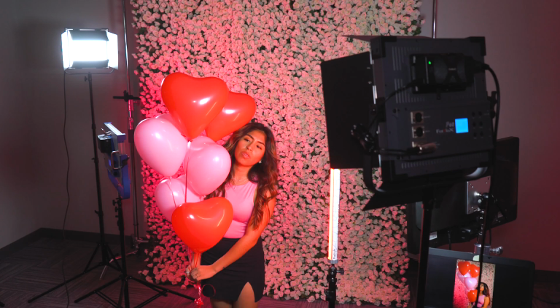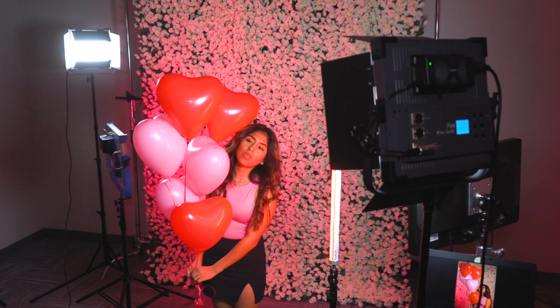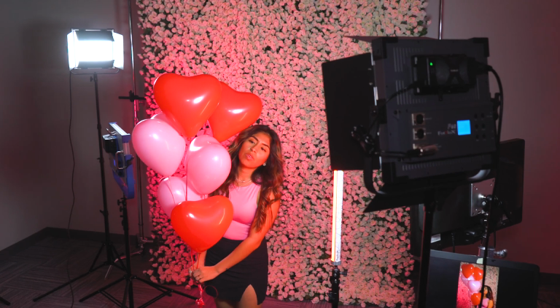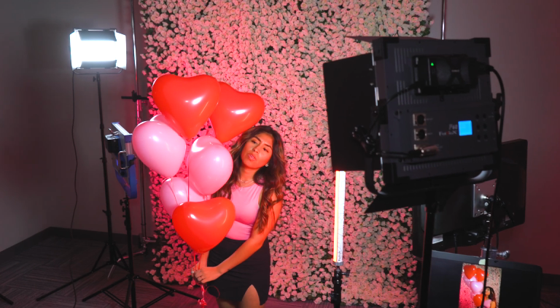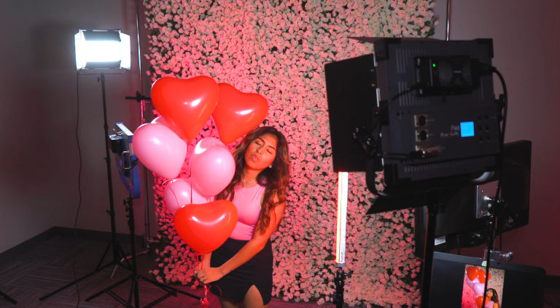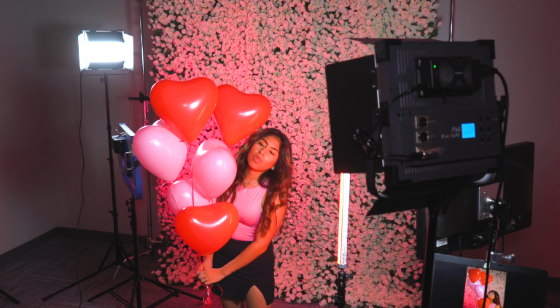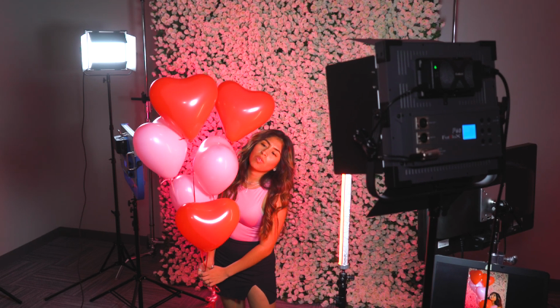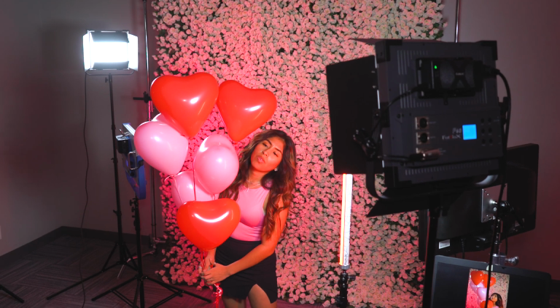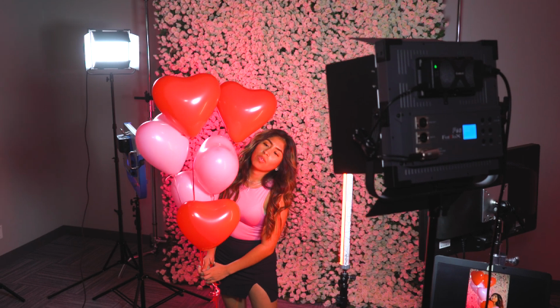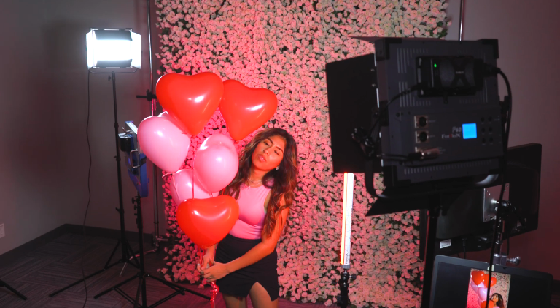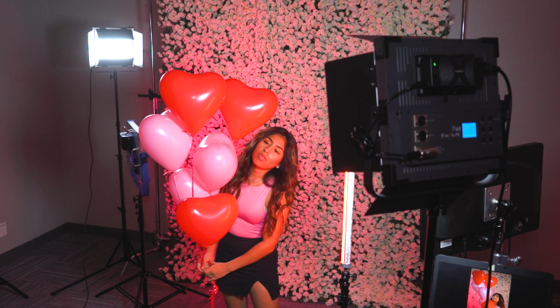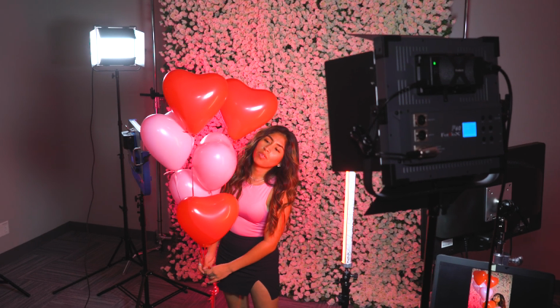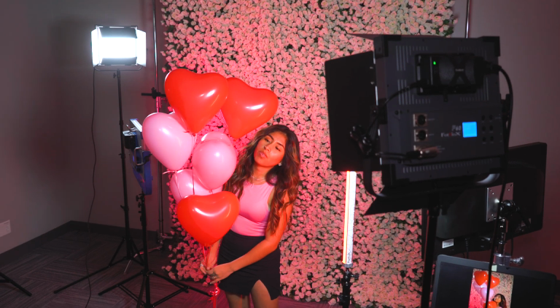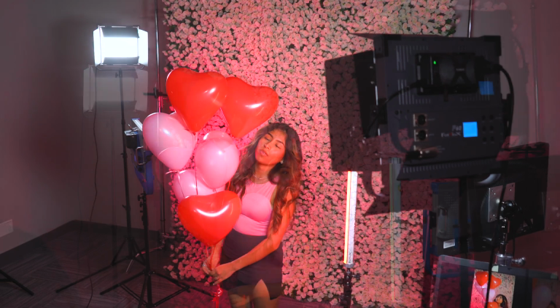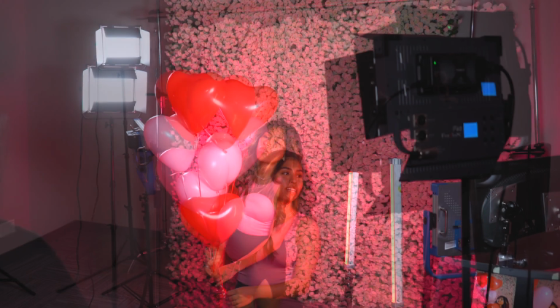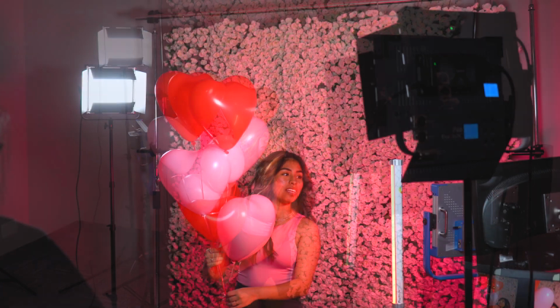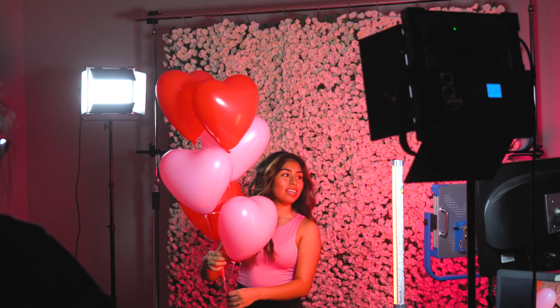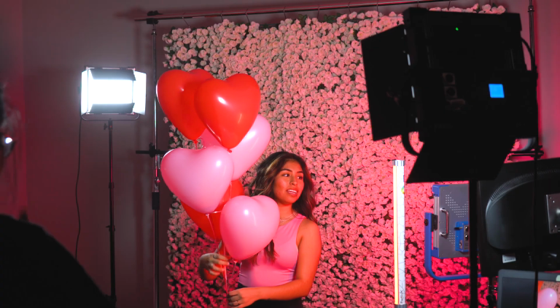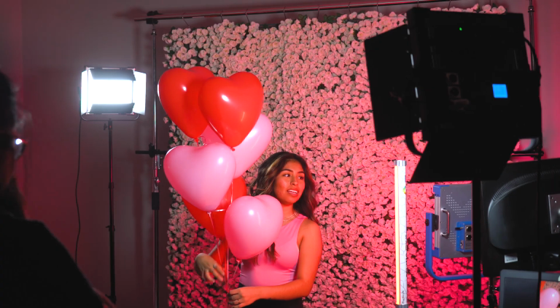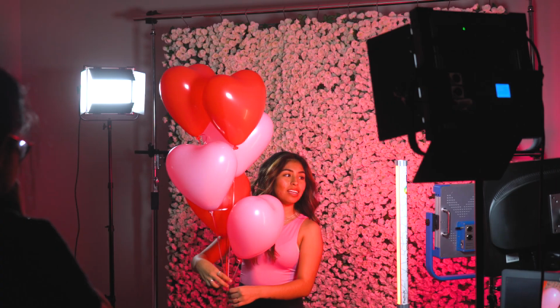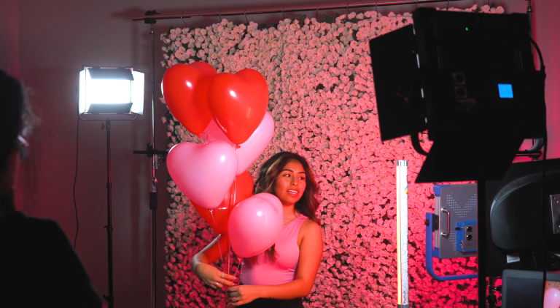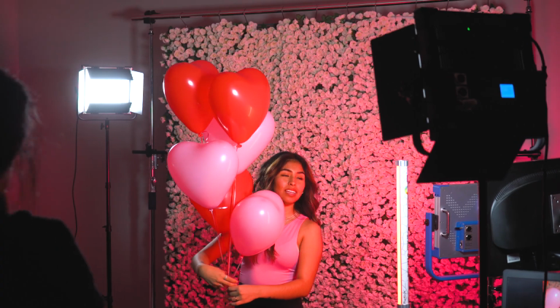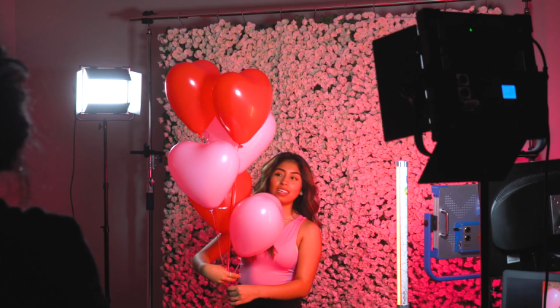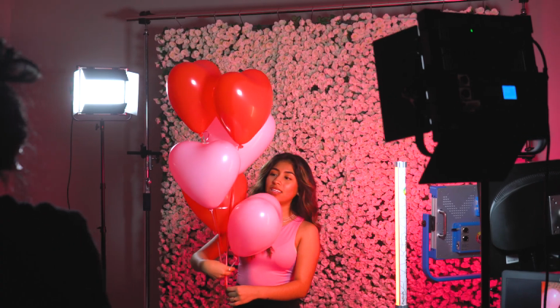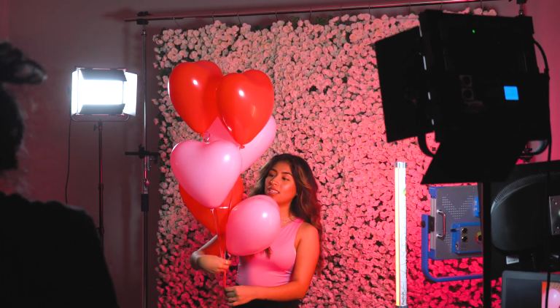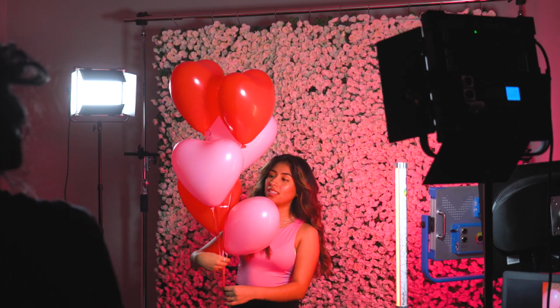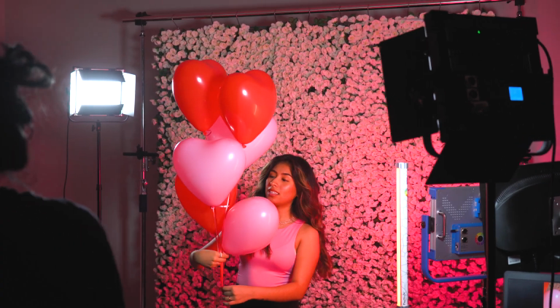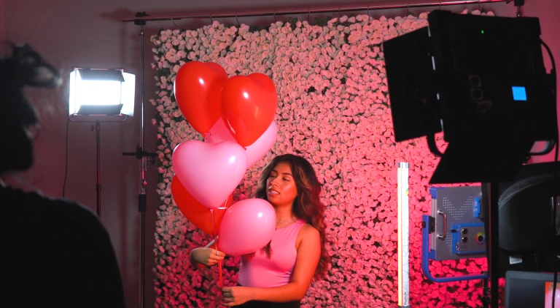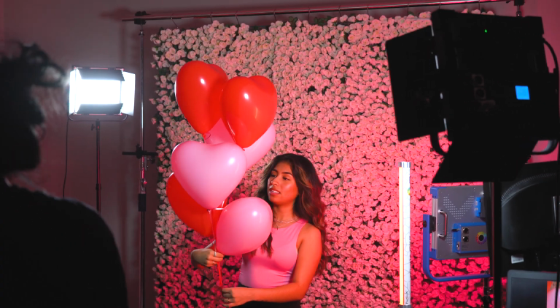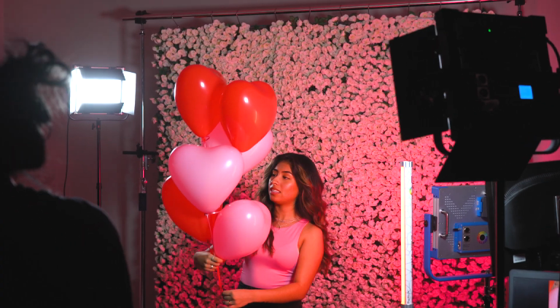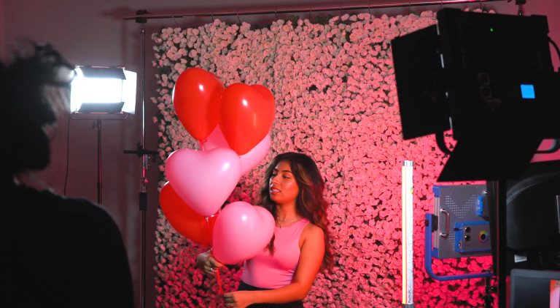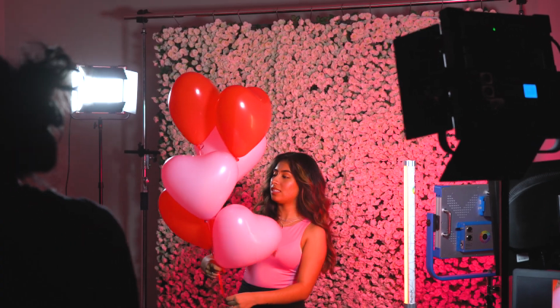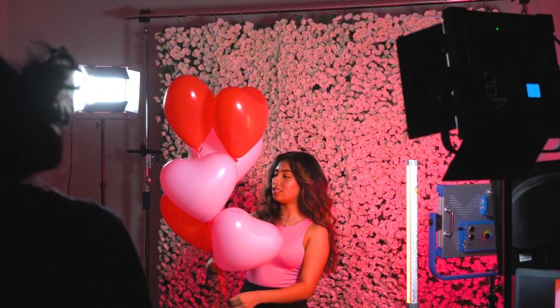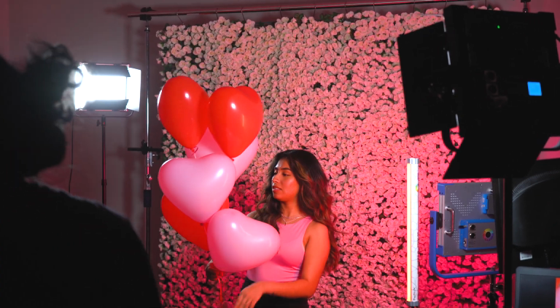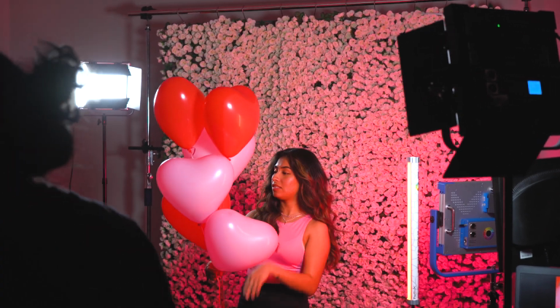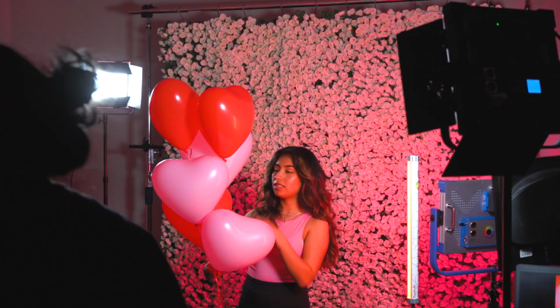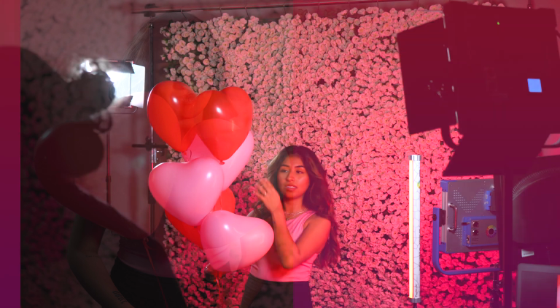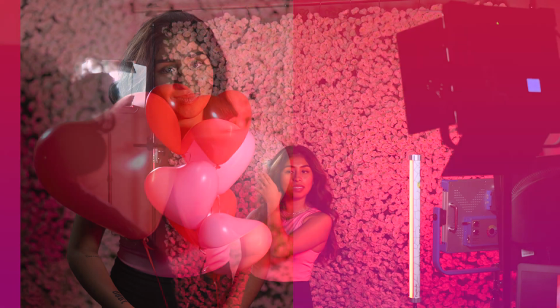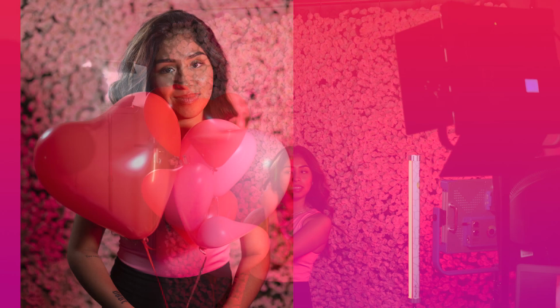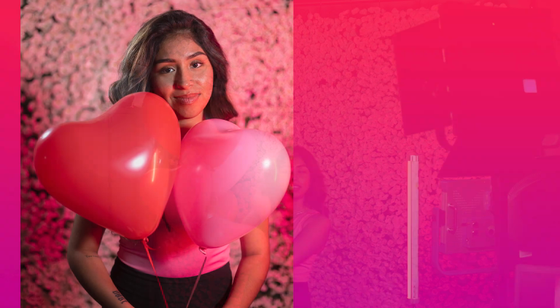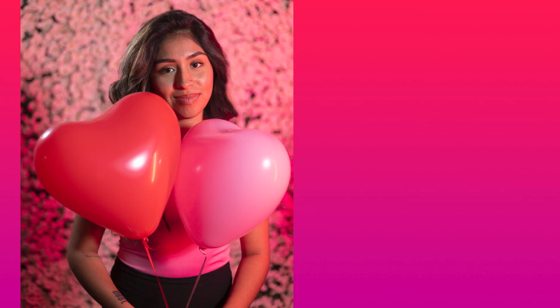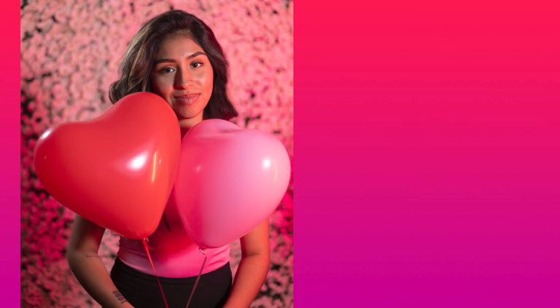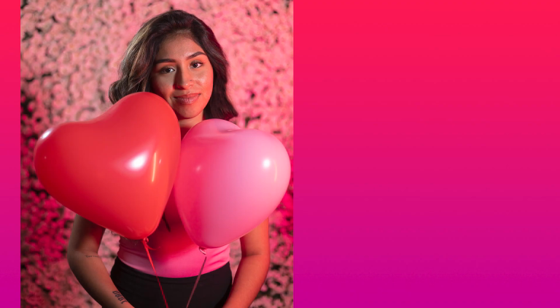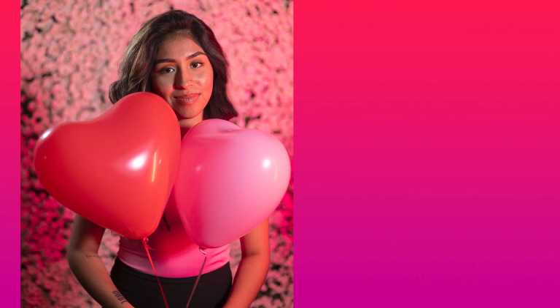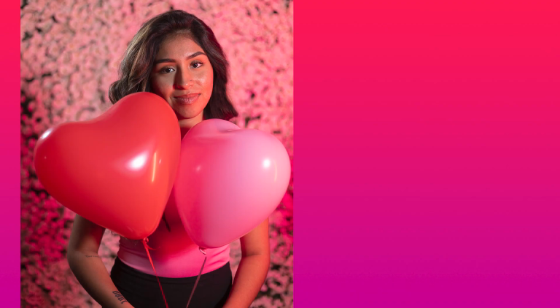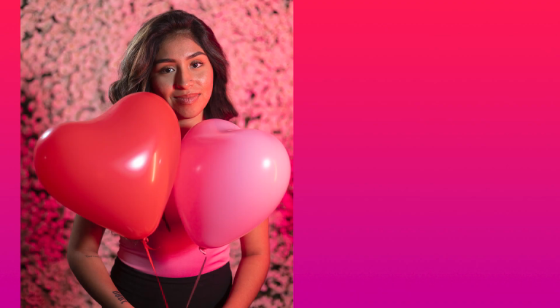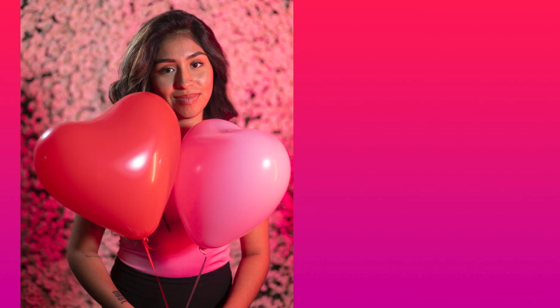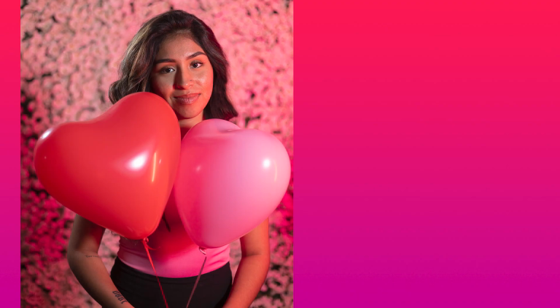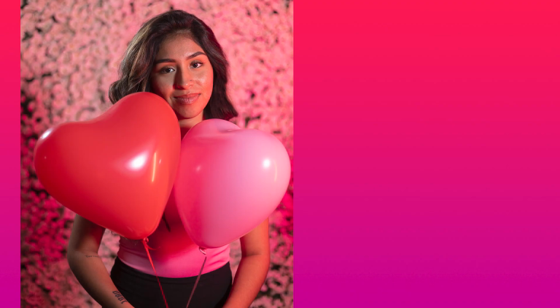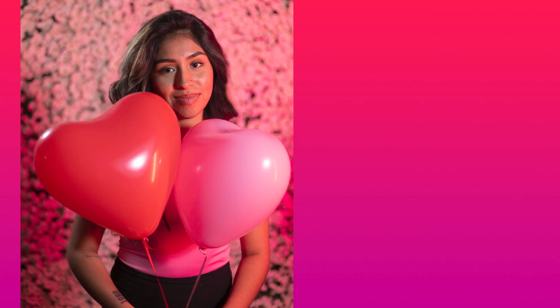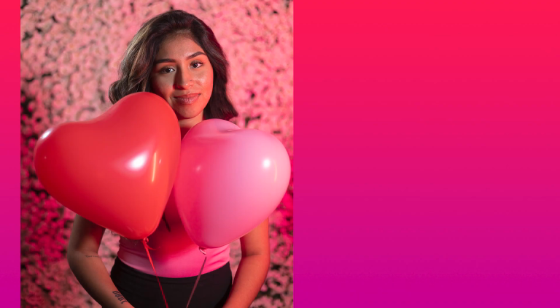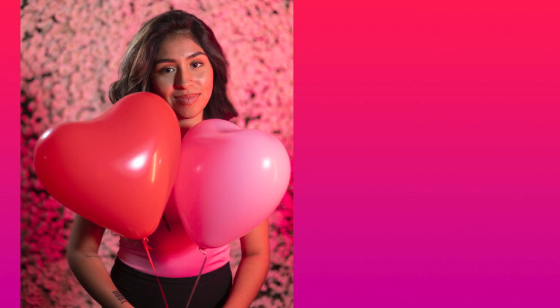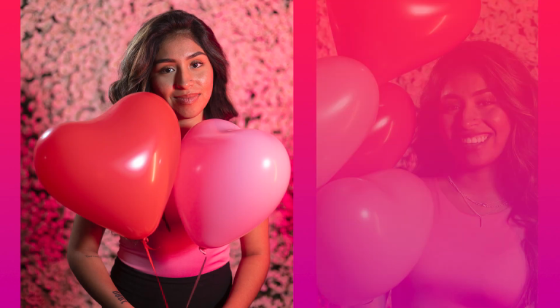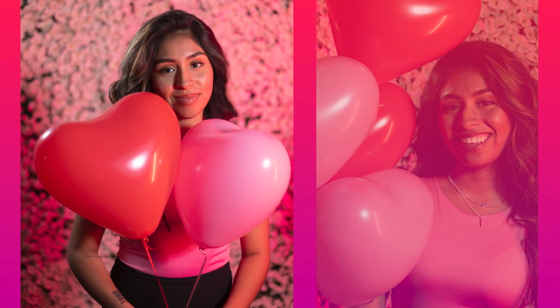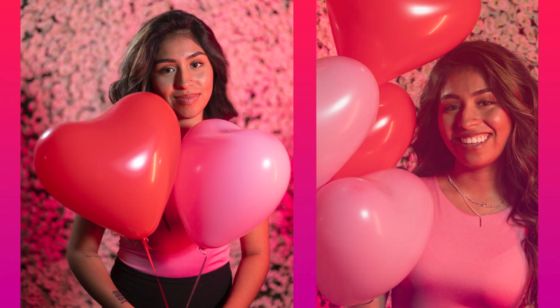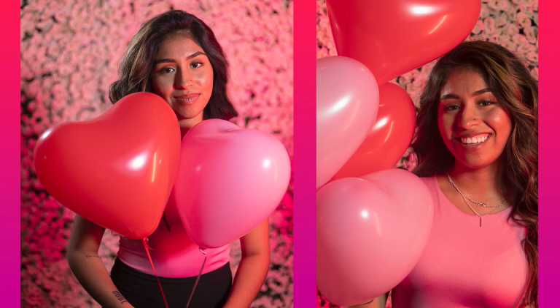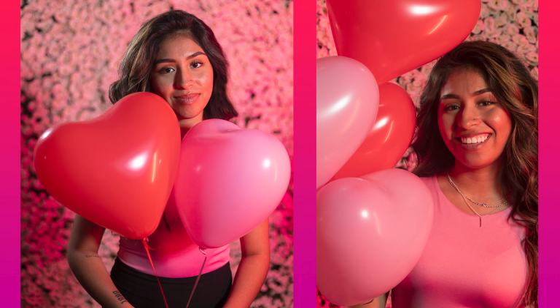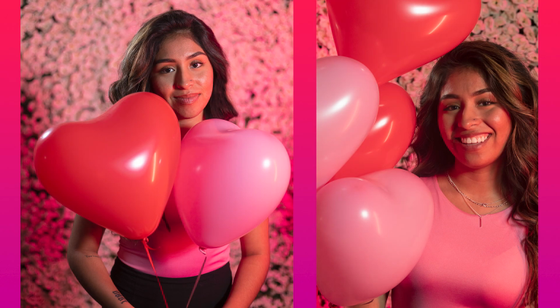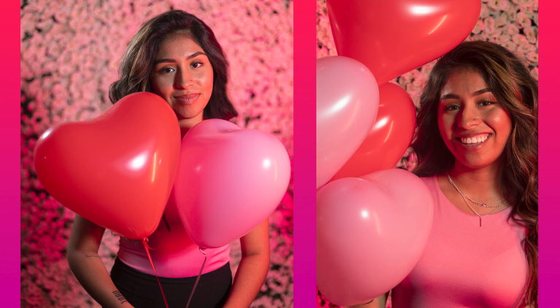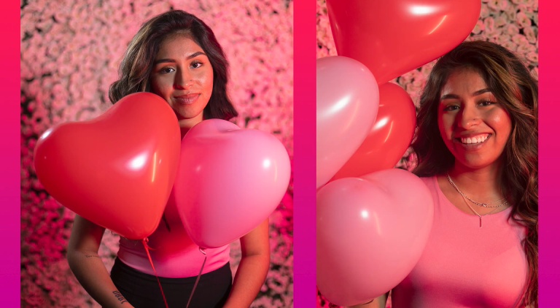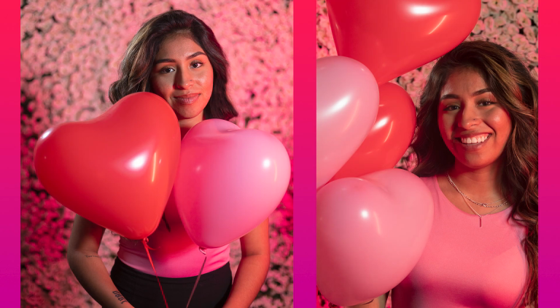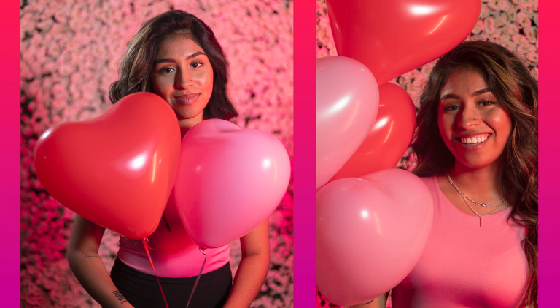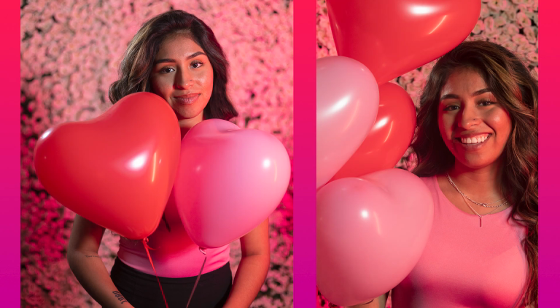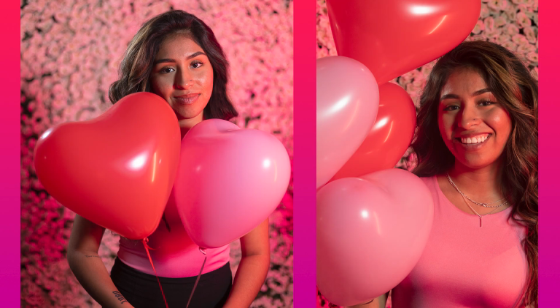Next we brought in some Valentine's Day balloons. We kept the setup pretty similar but we did brighten up the key to make it a less moody shot.